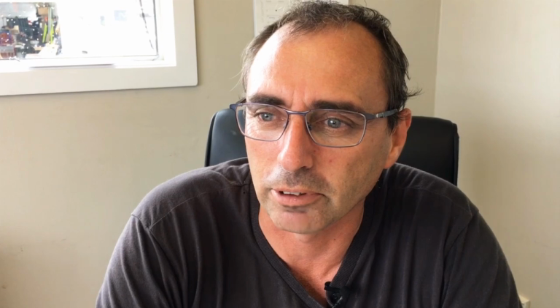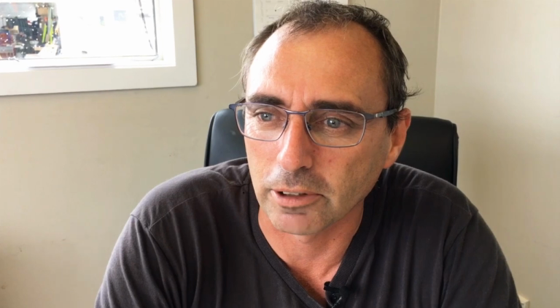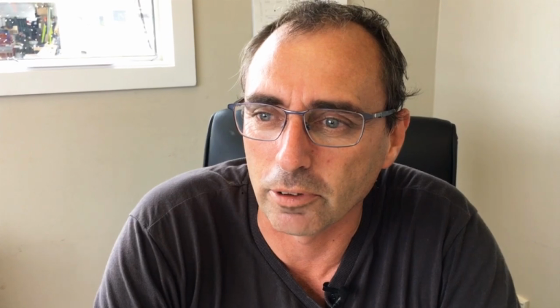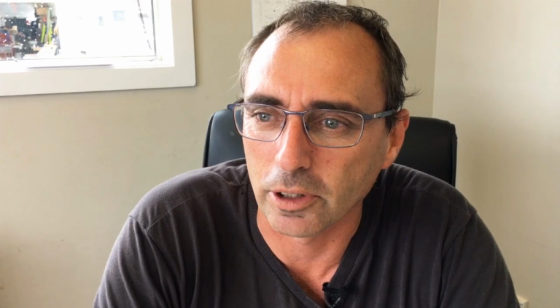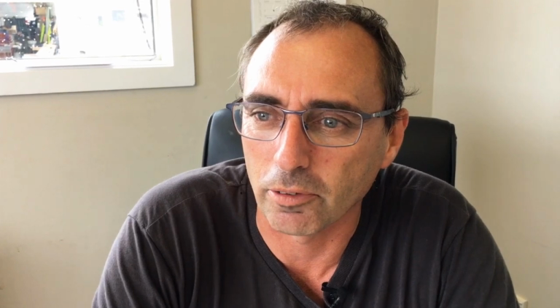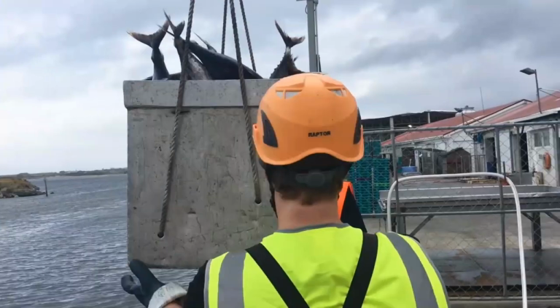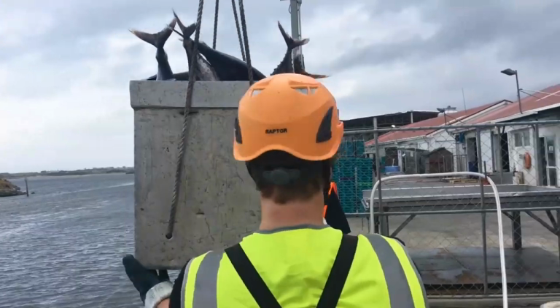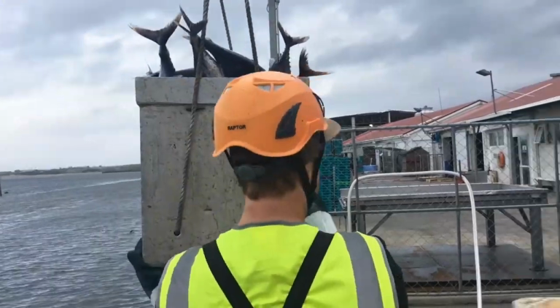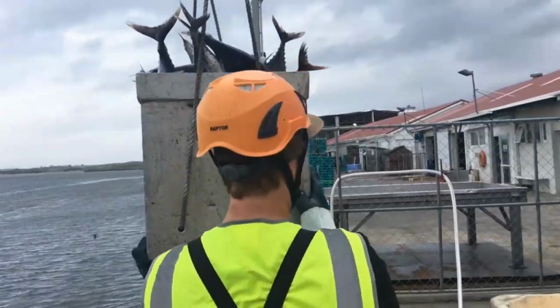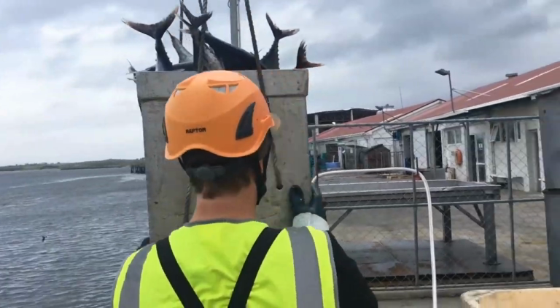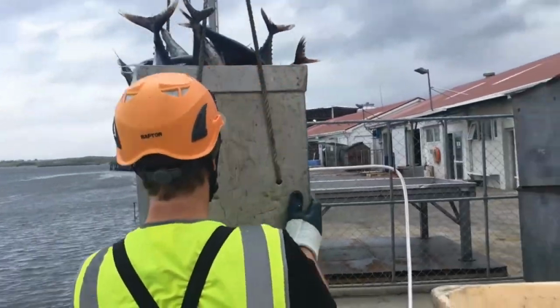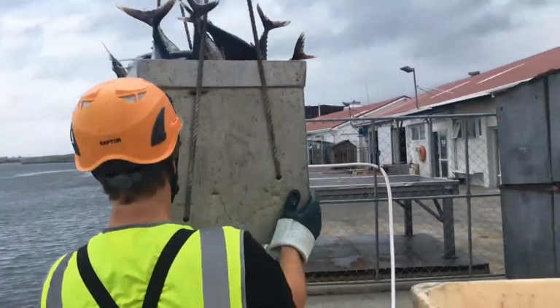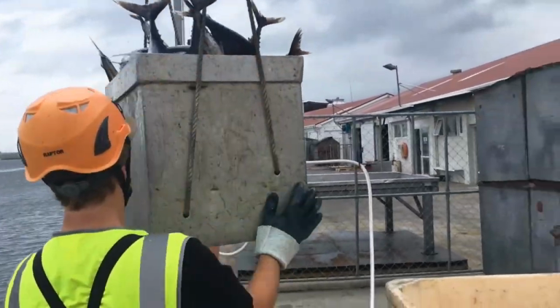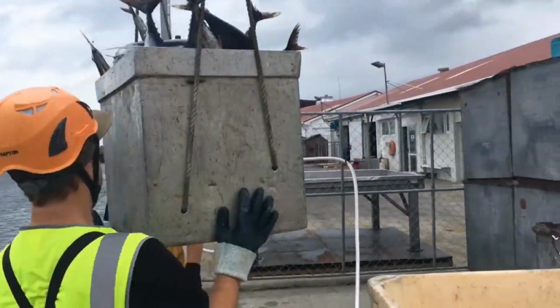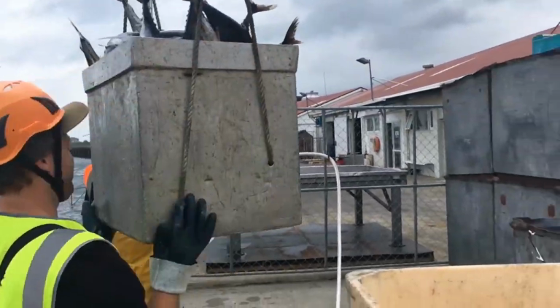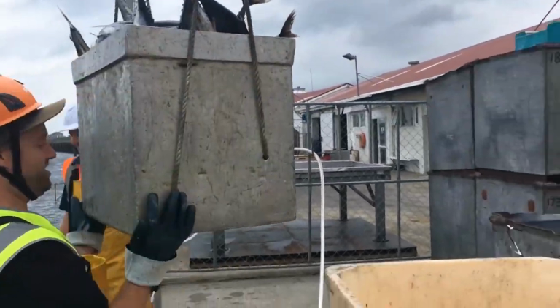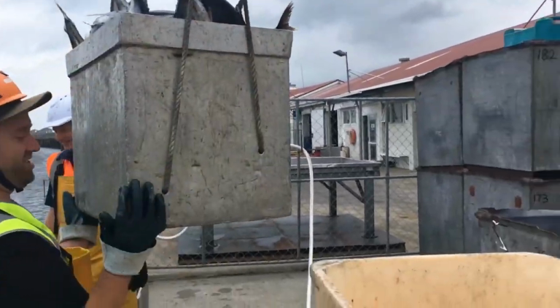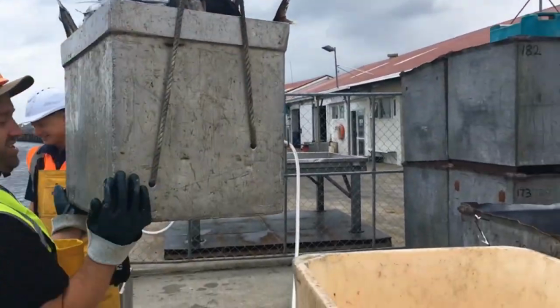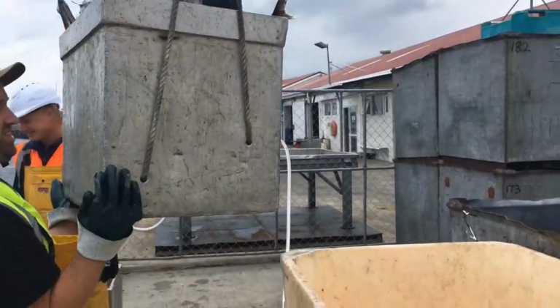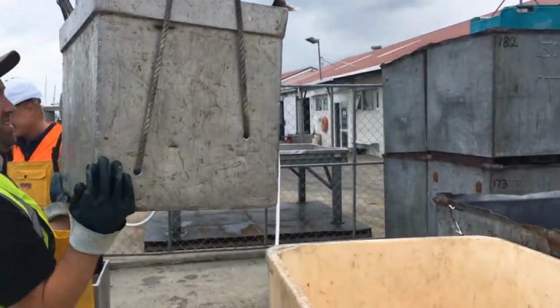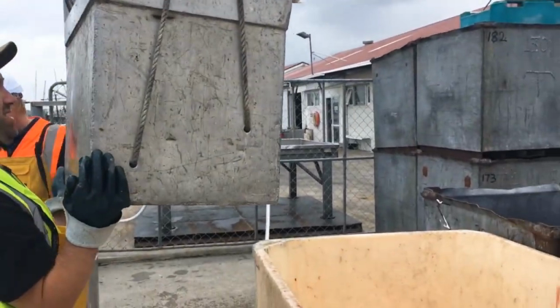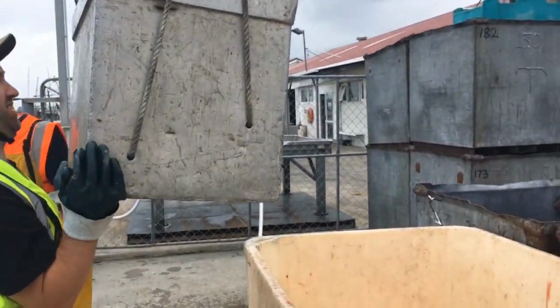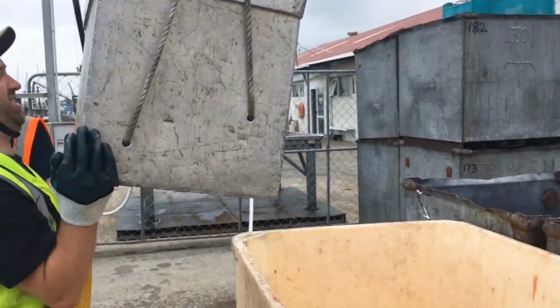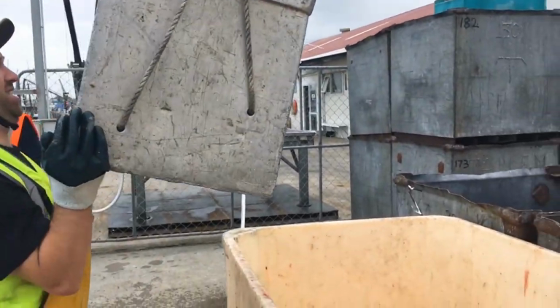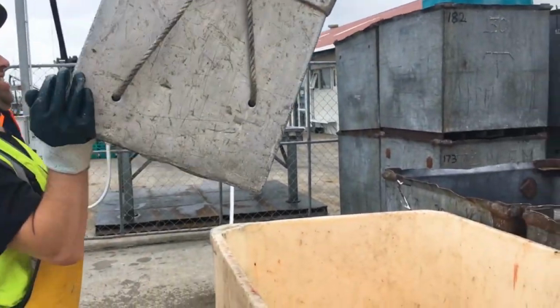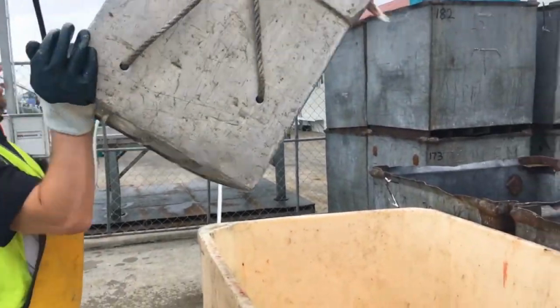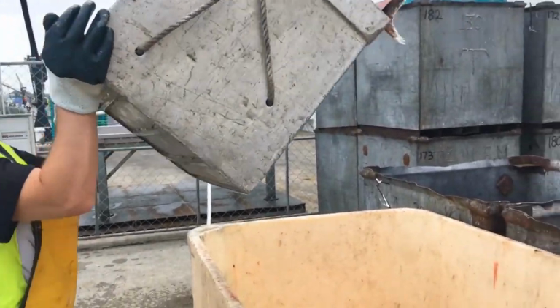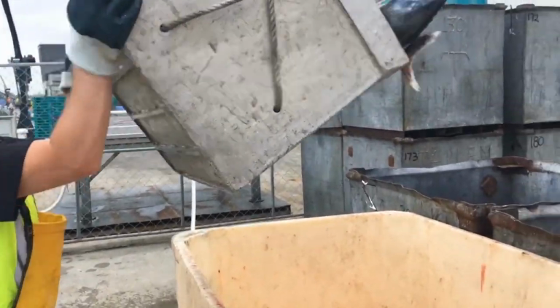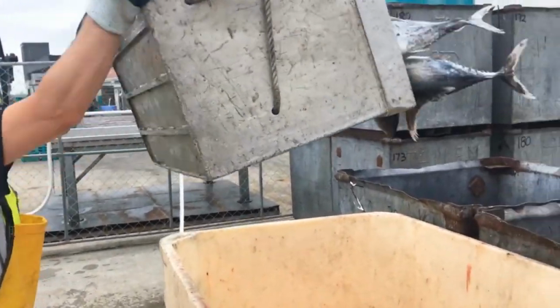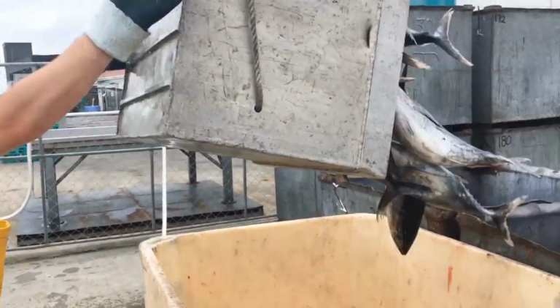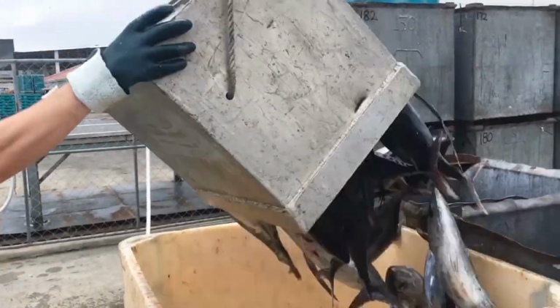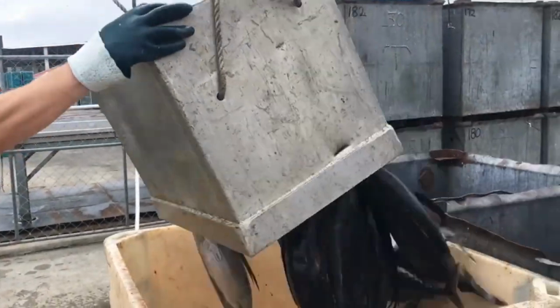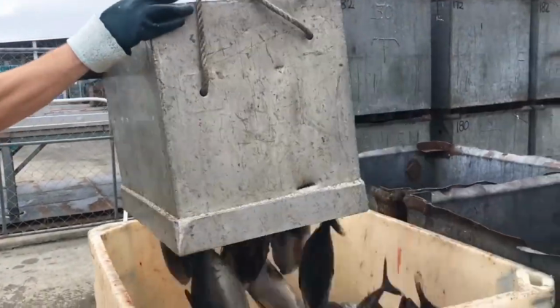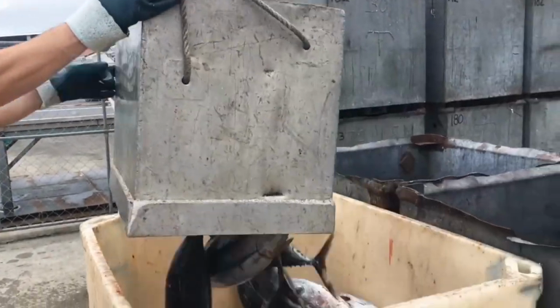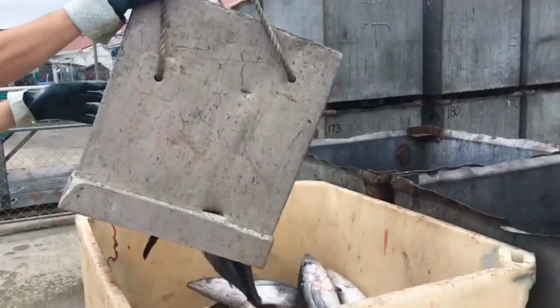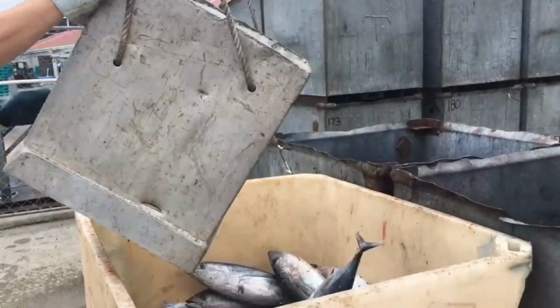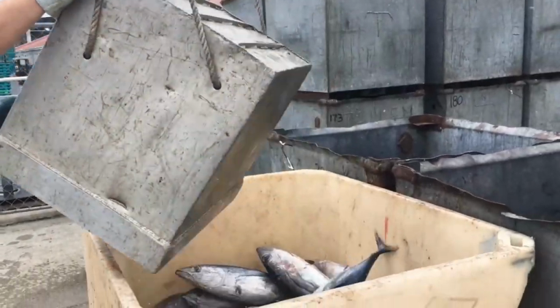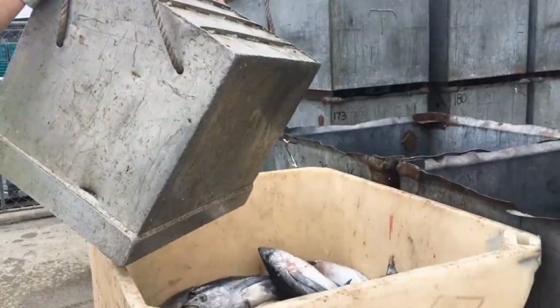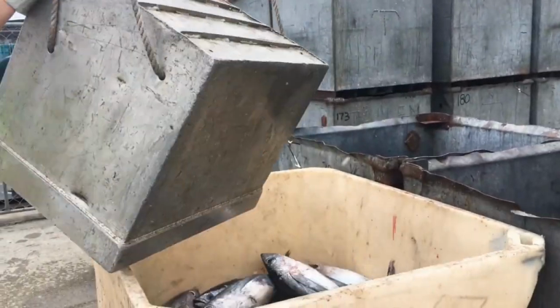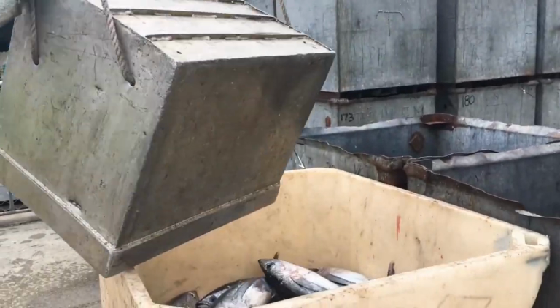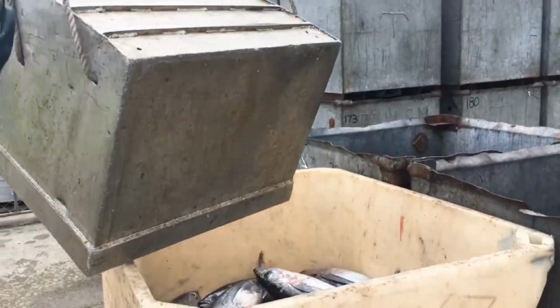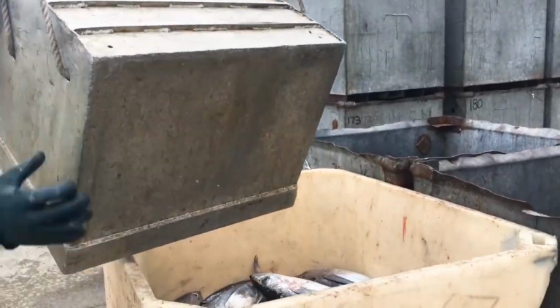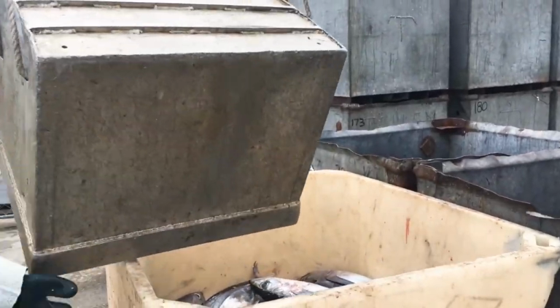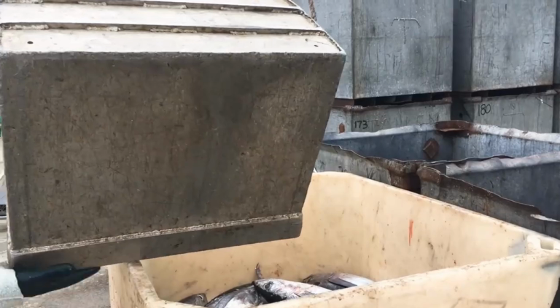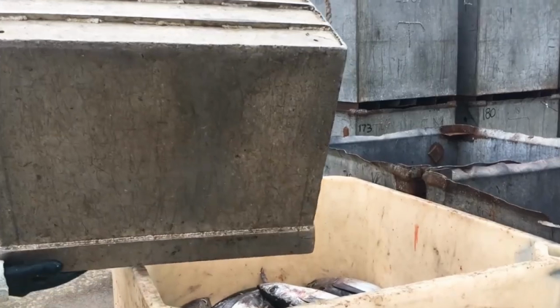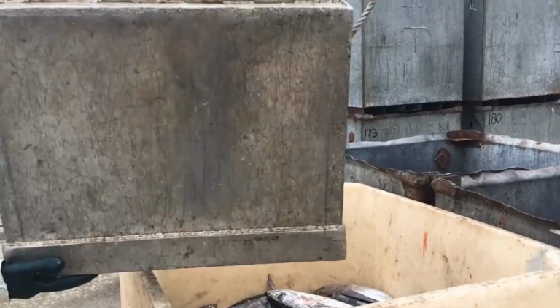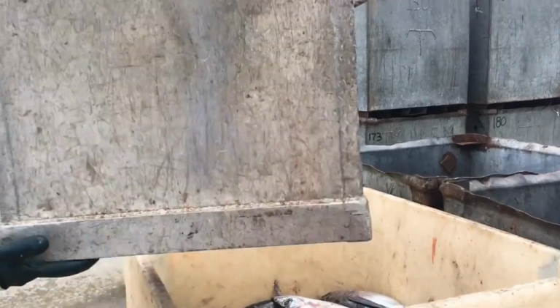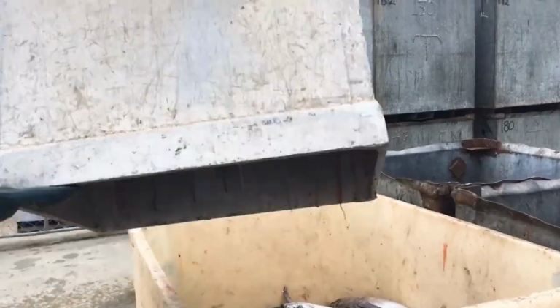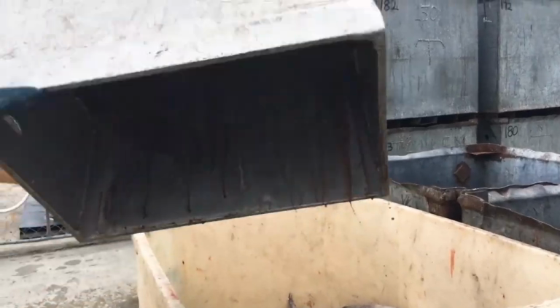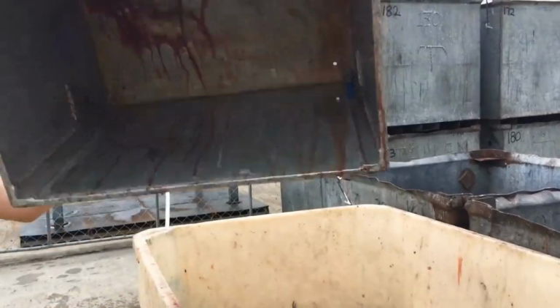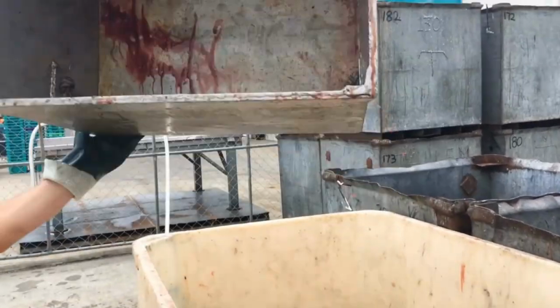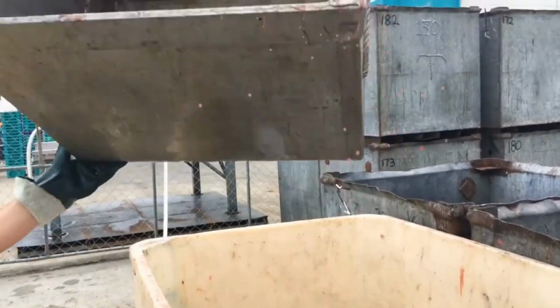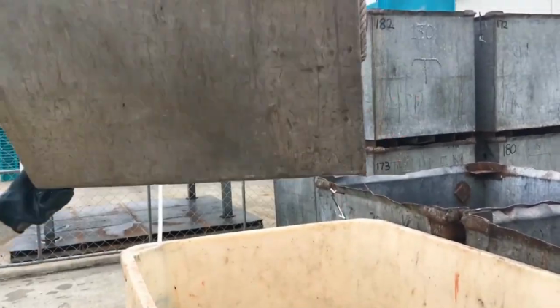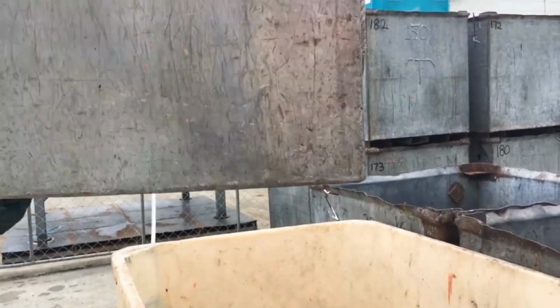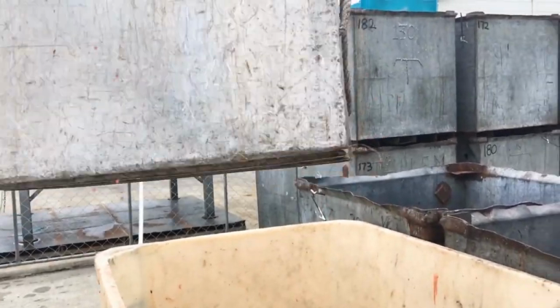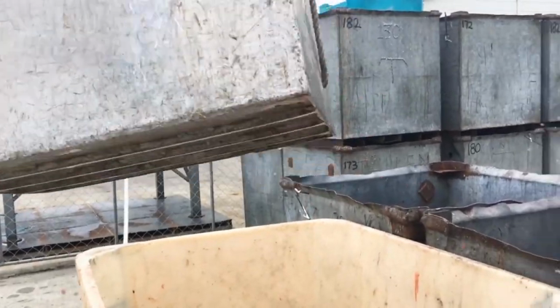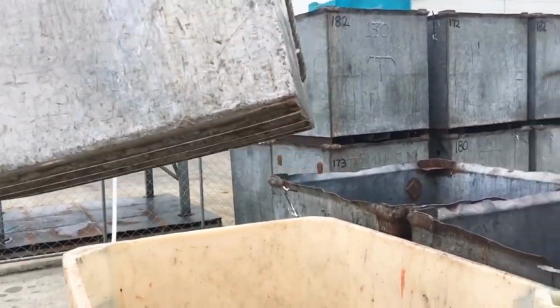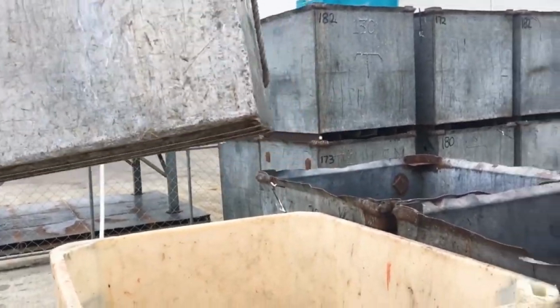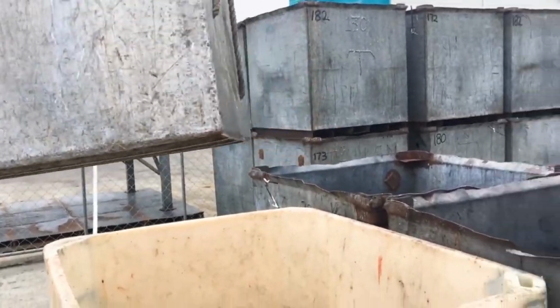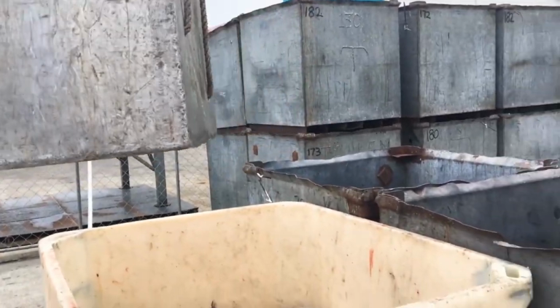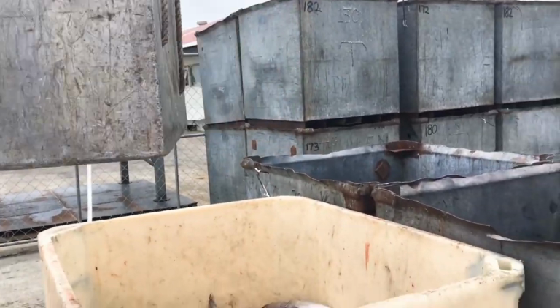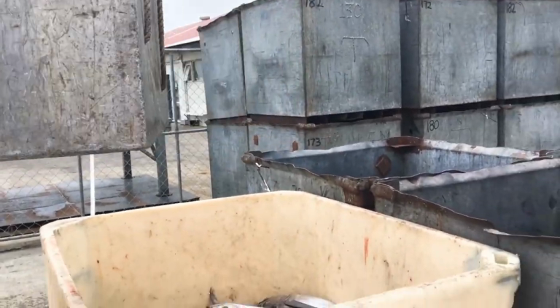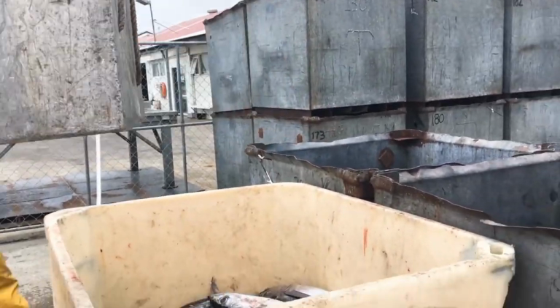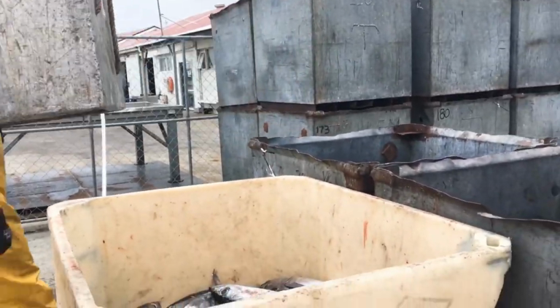It's looking like on Sunday we'll have another 34 ton as well, so things are picking up.